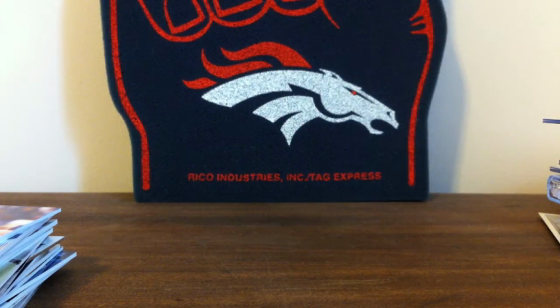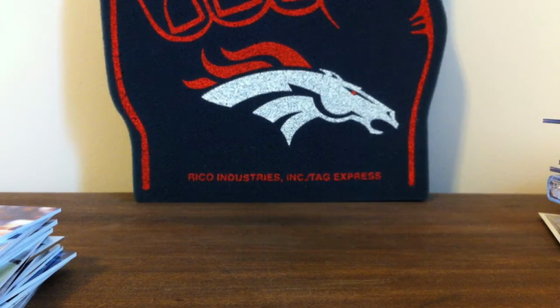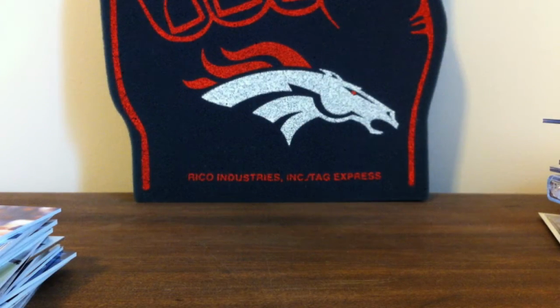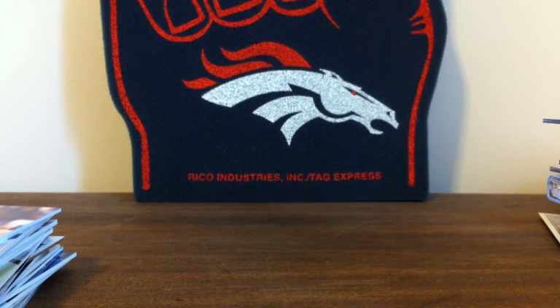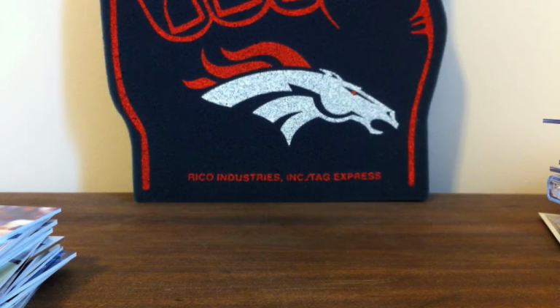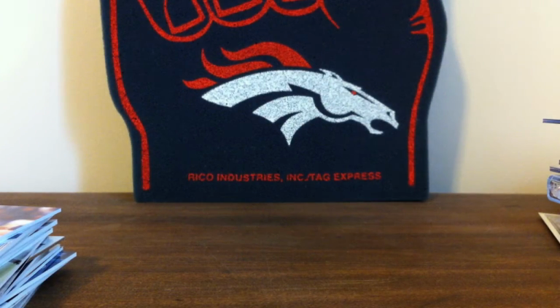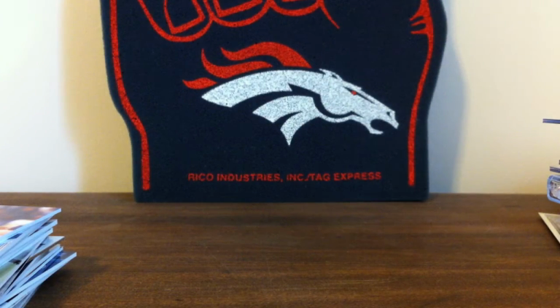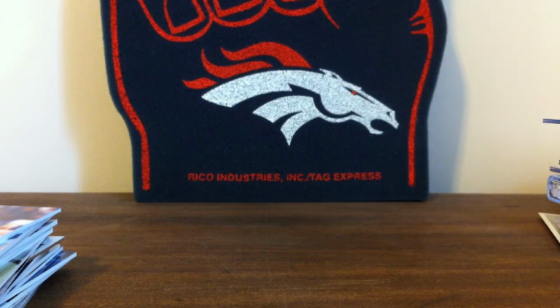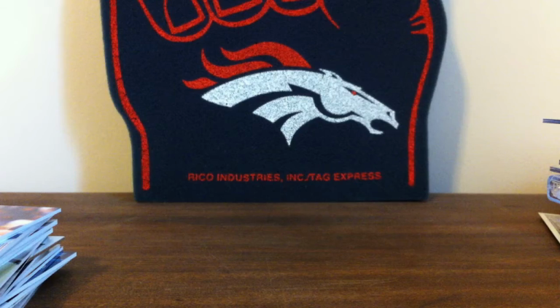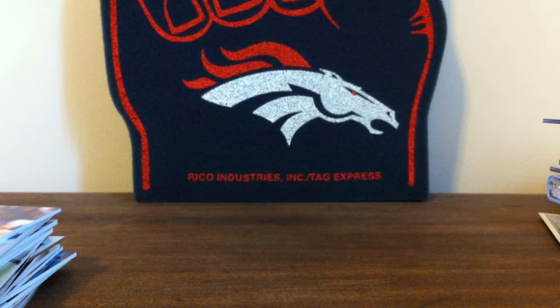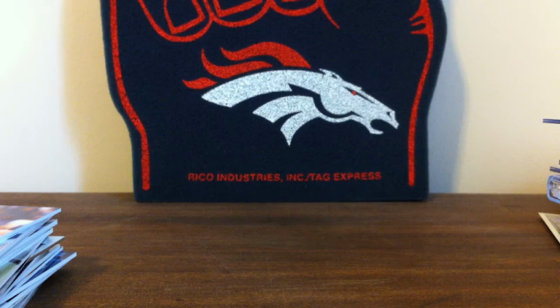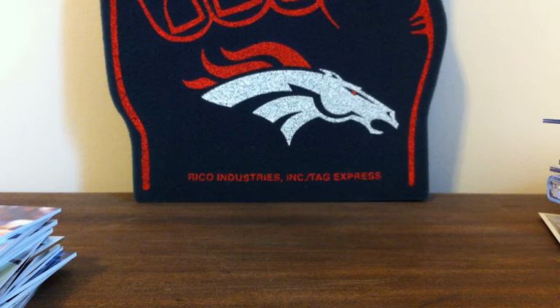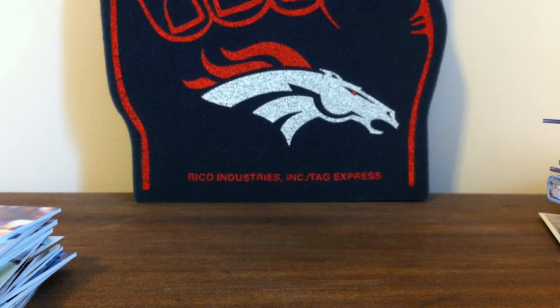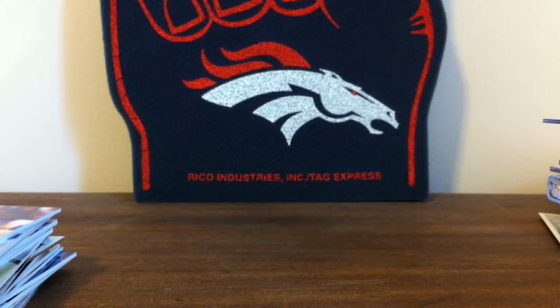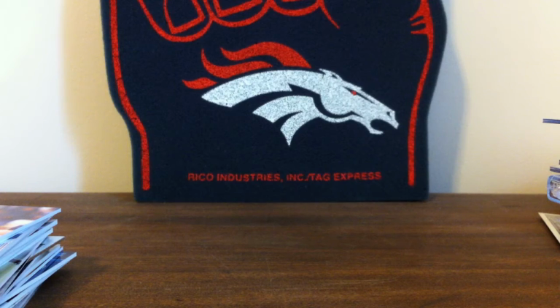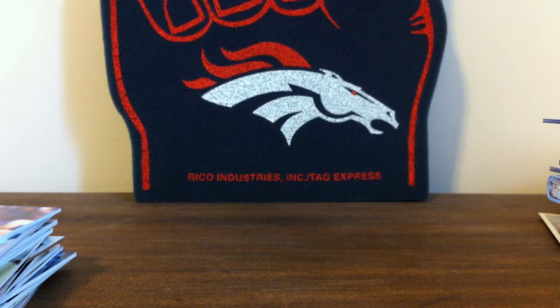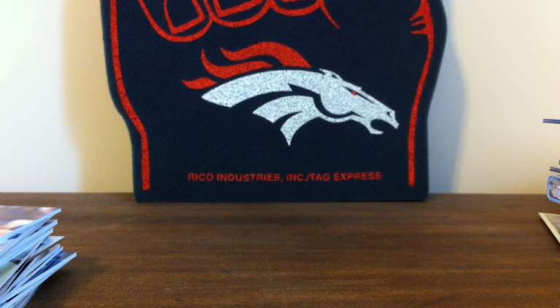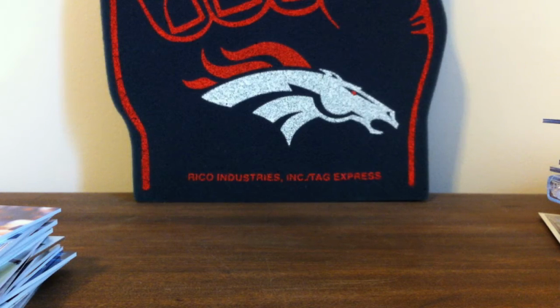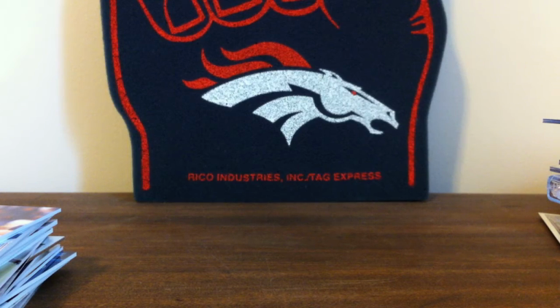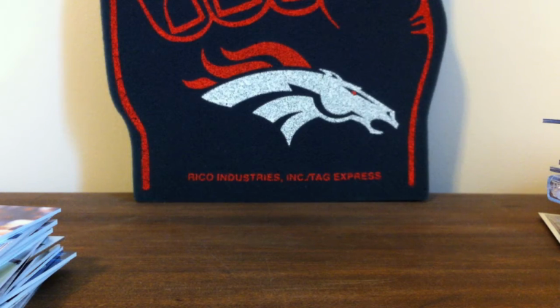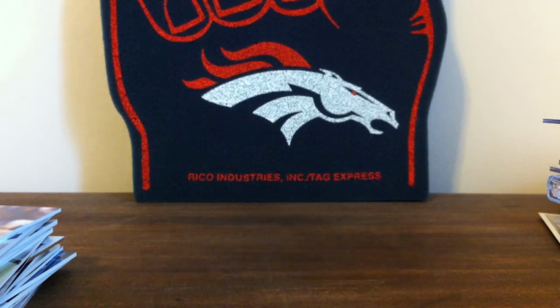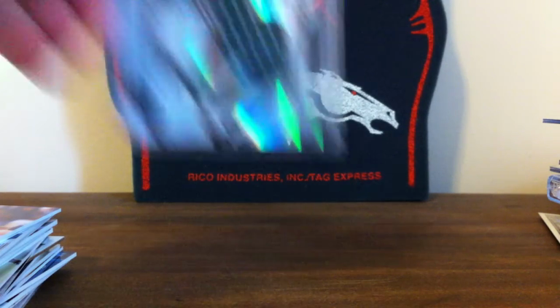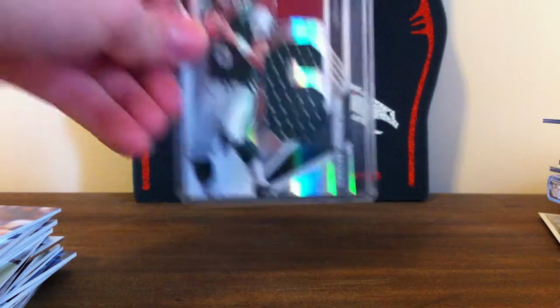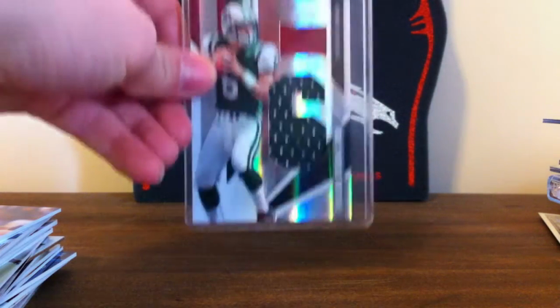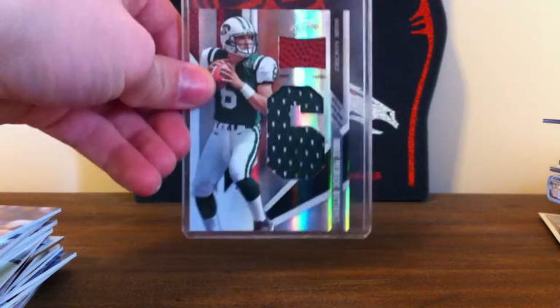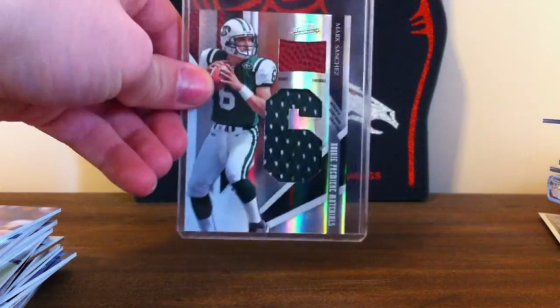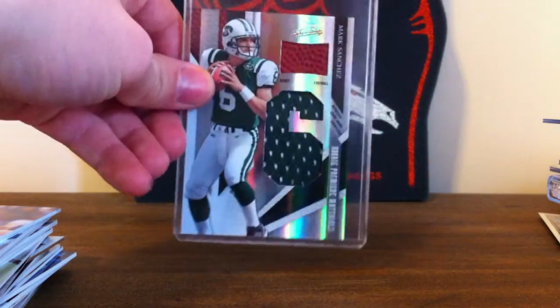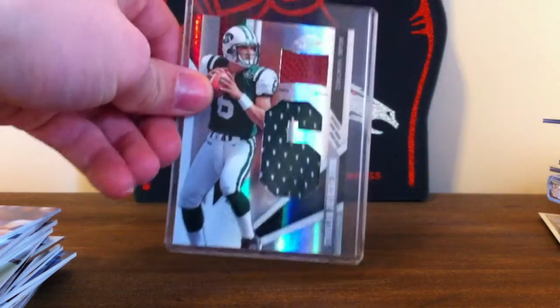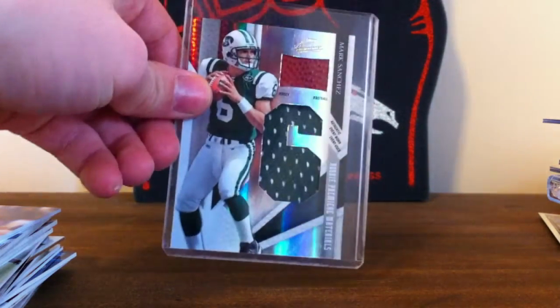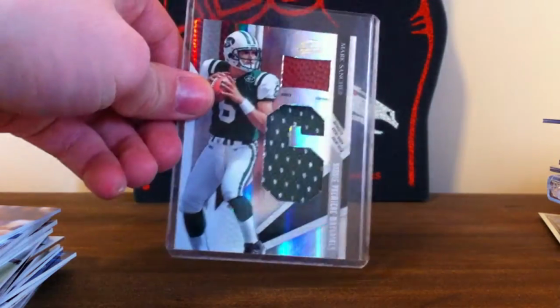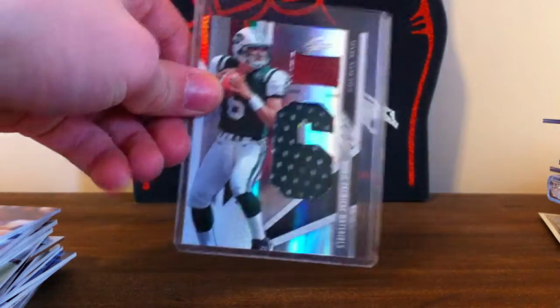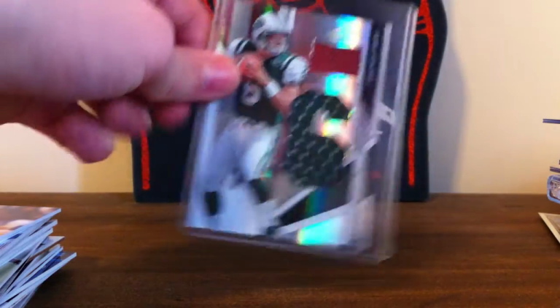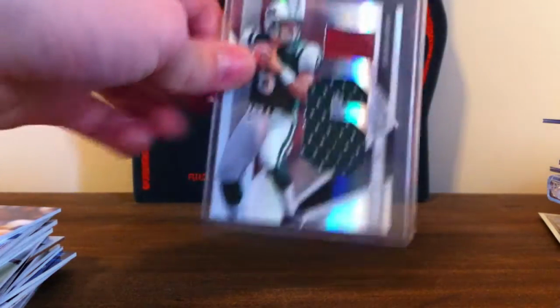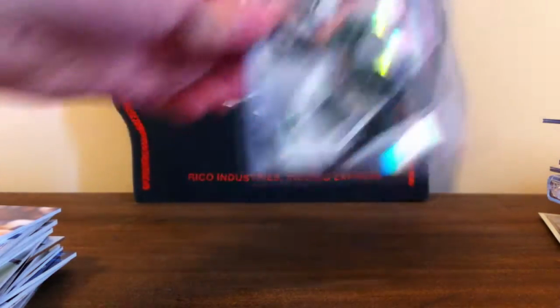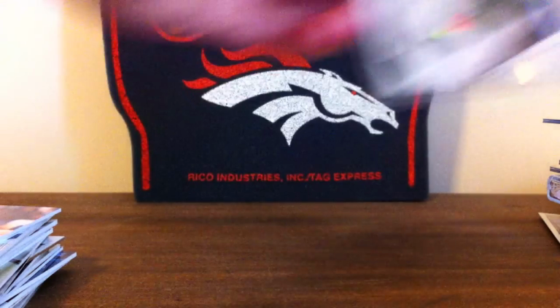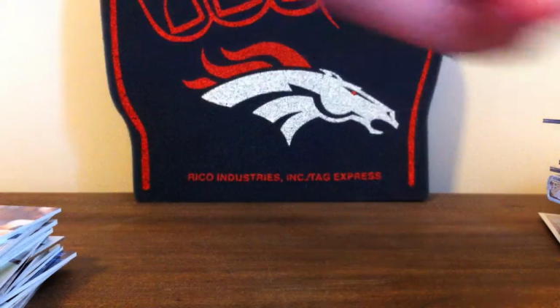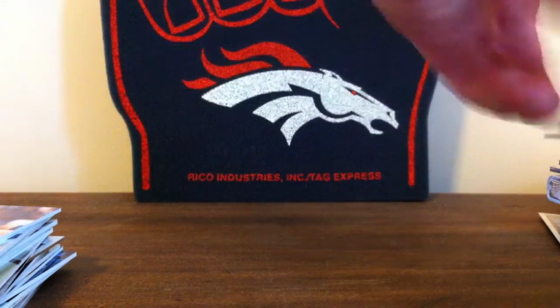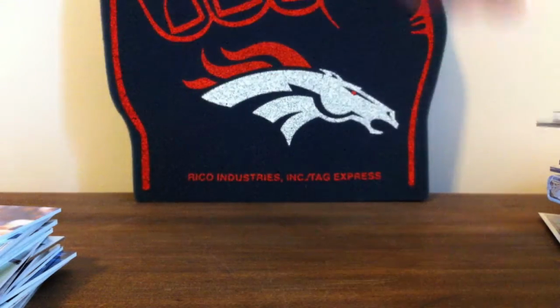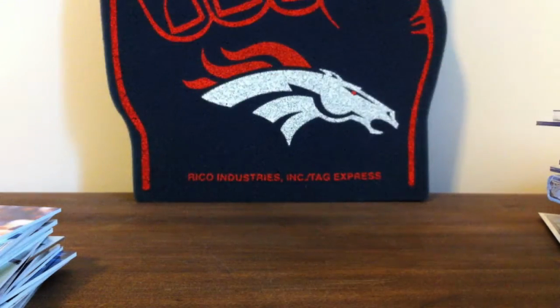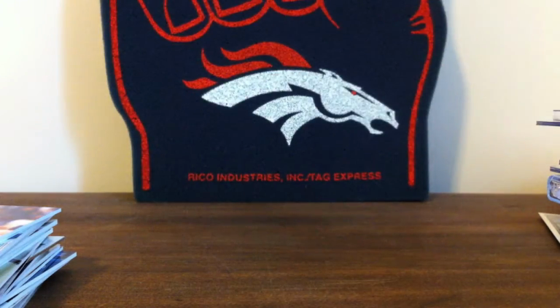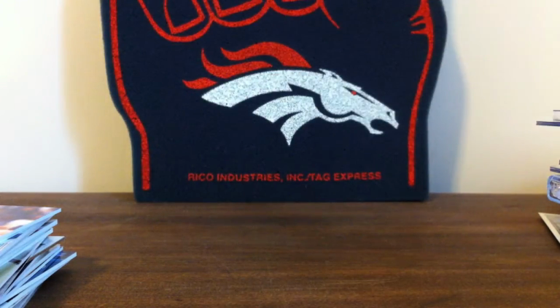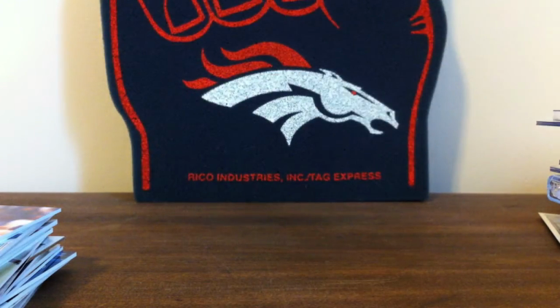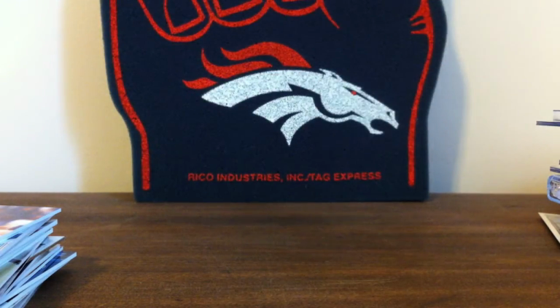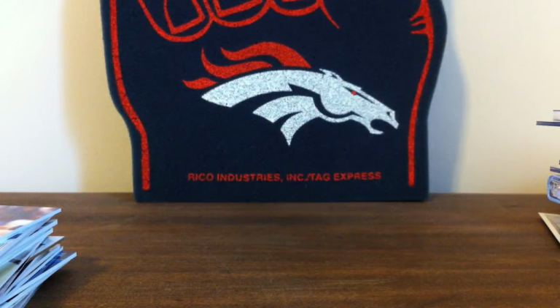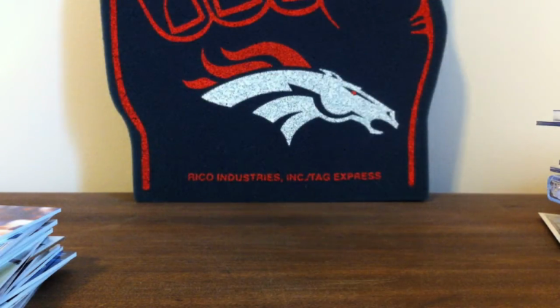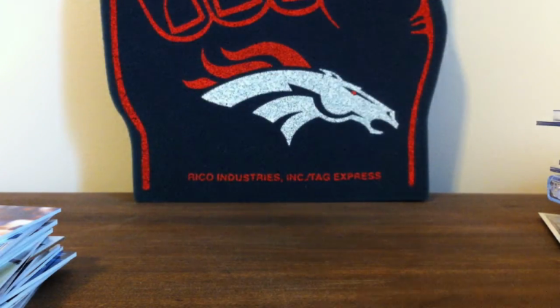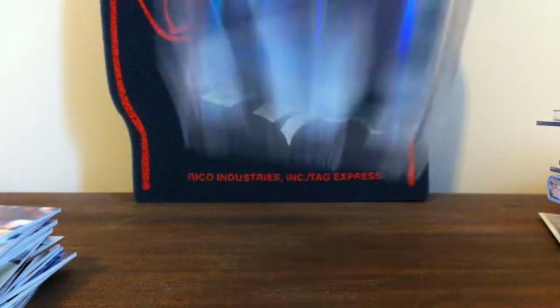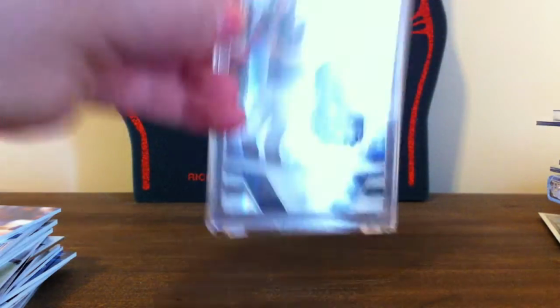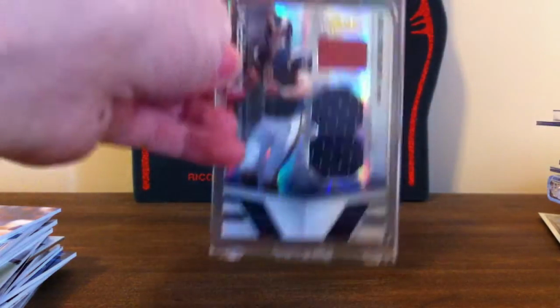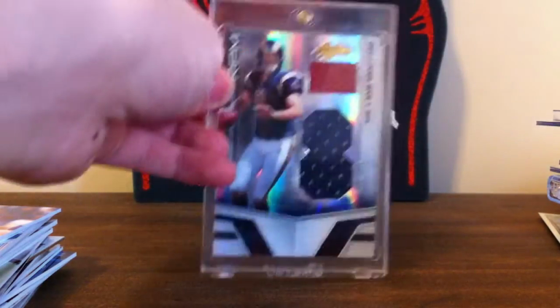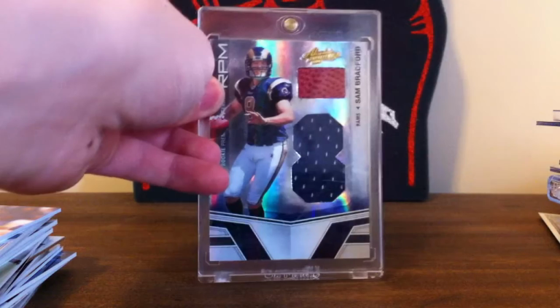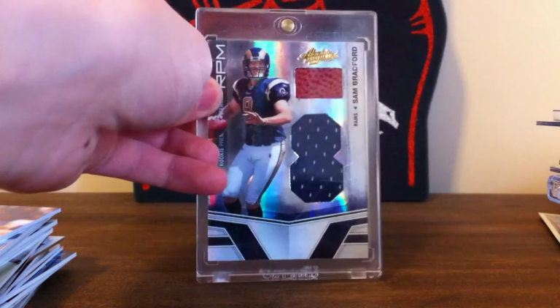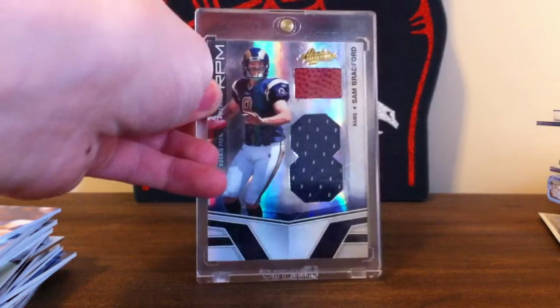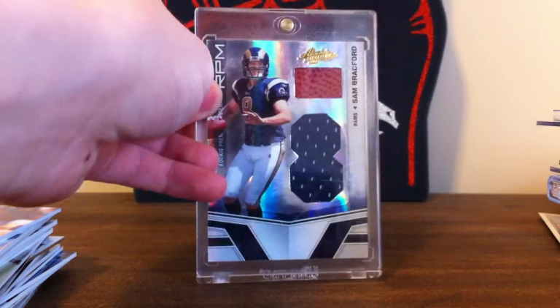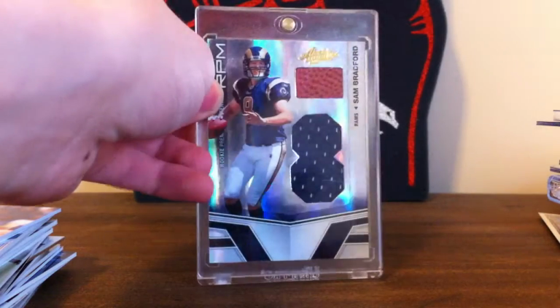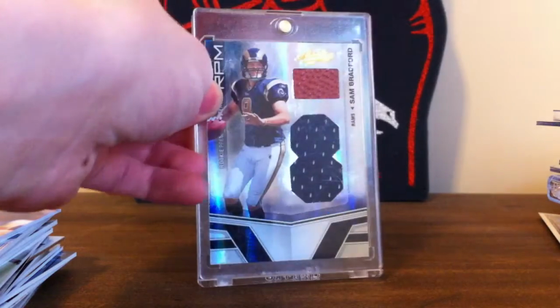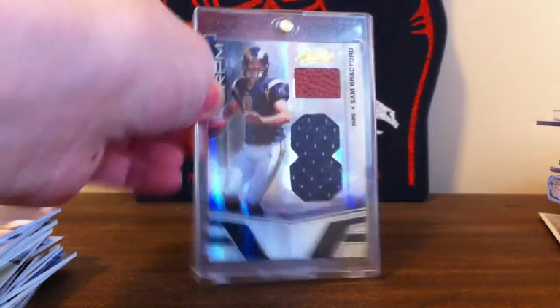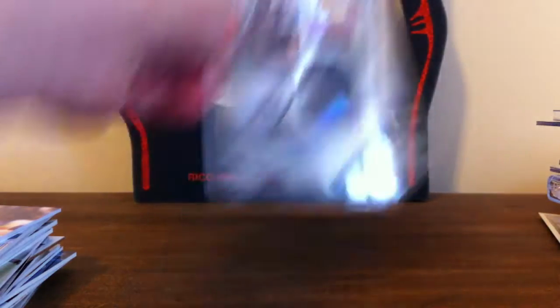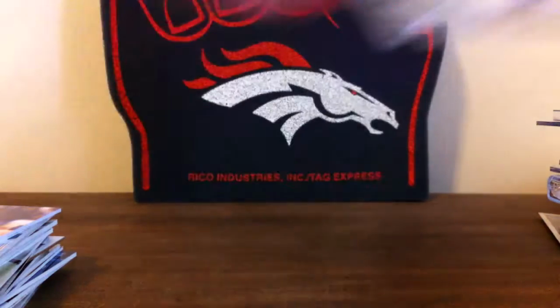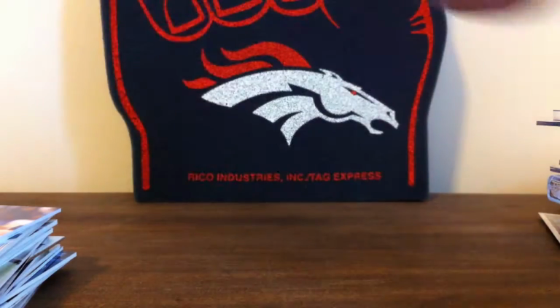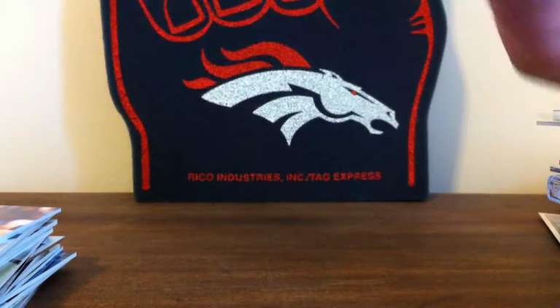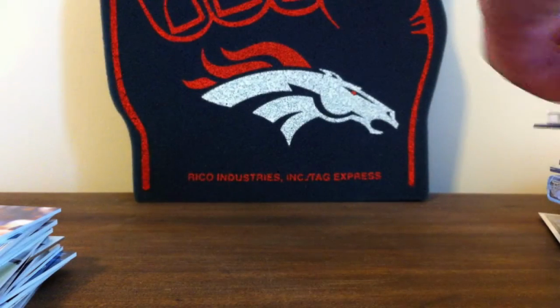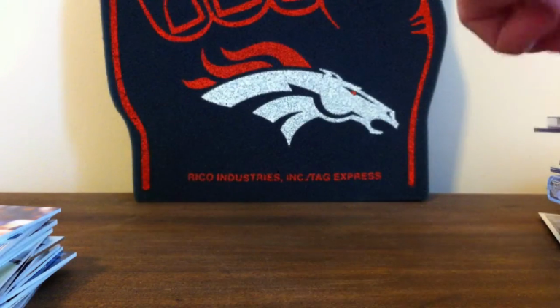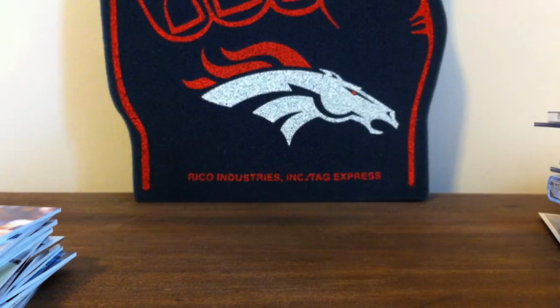Next we have the crappy quarterback pile. Mark Sanchez ball football to 99. Sam Bradford ball football to 50.